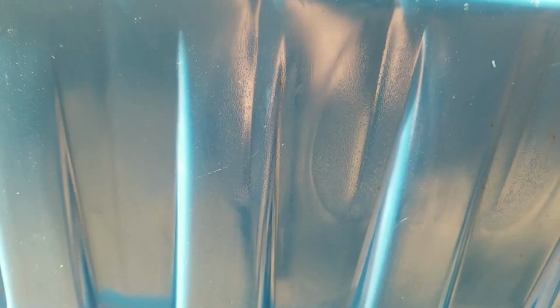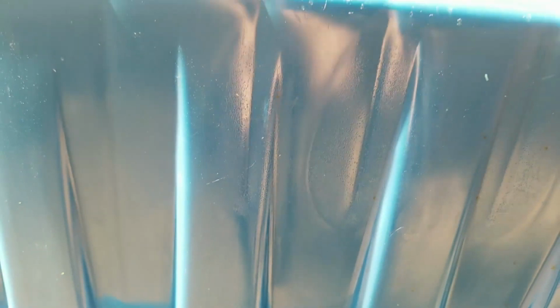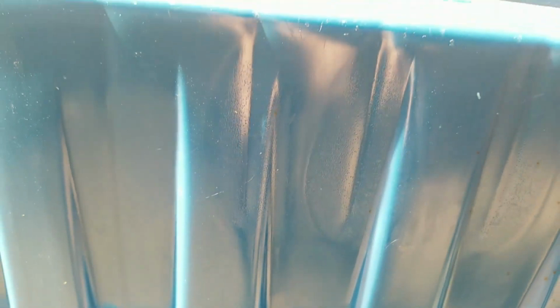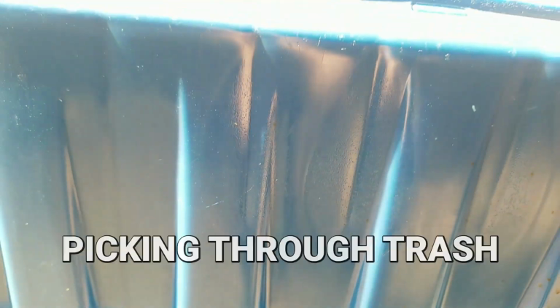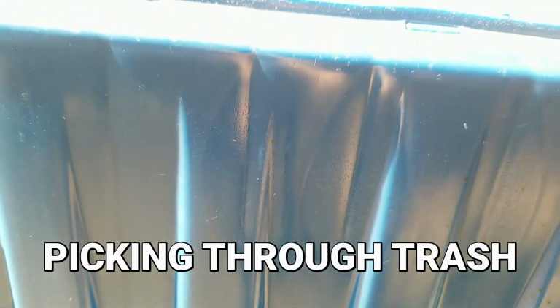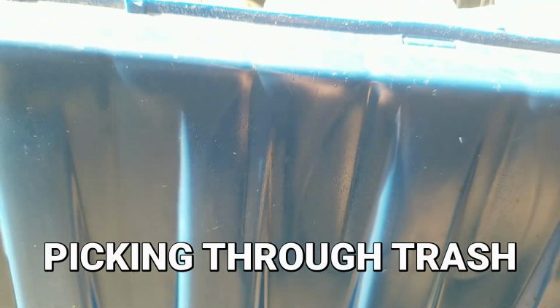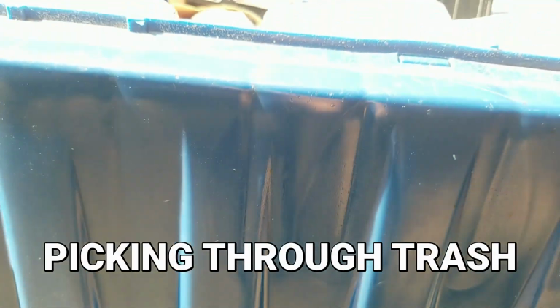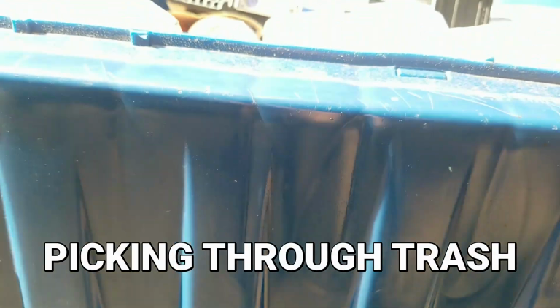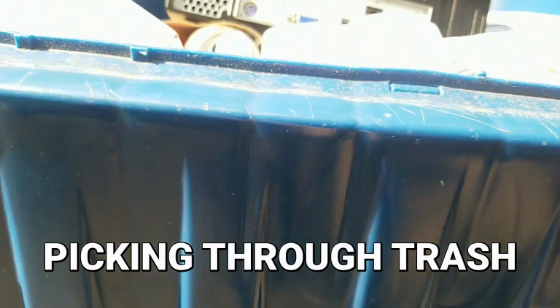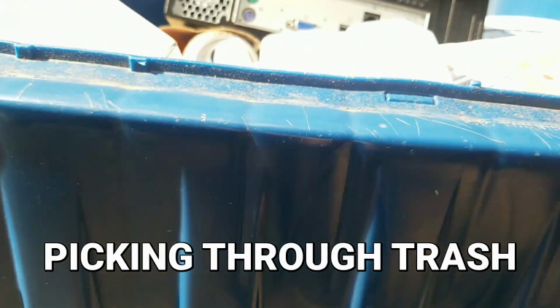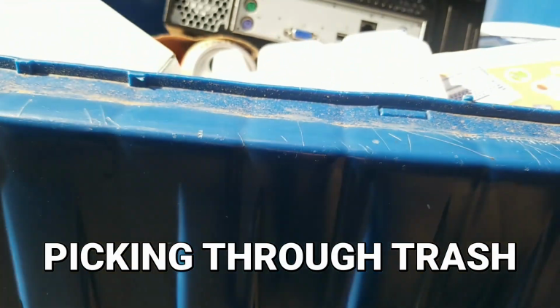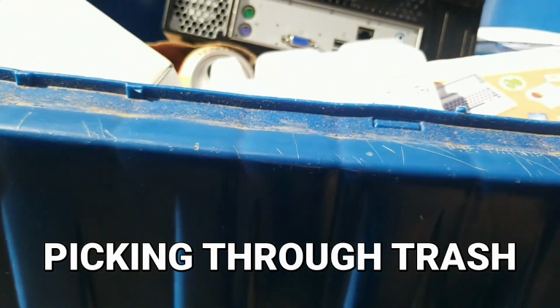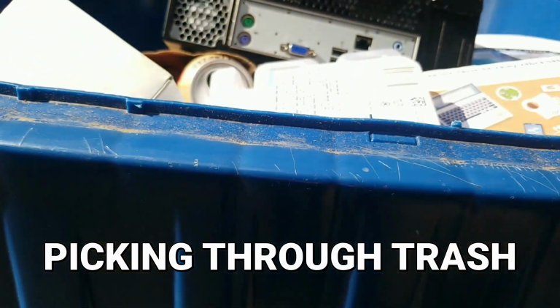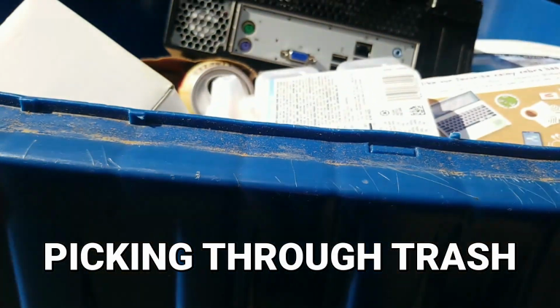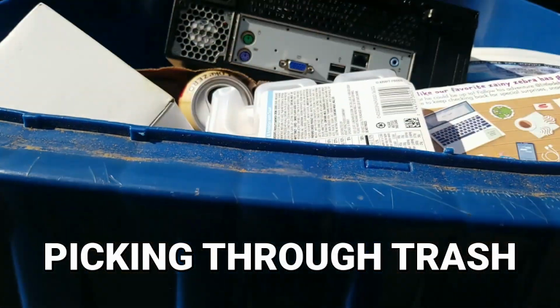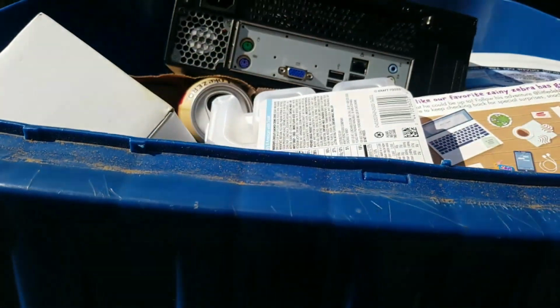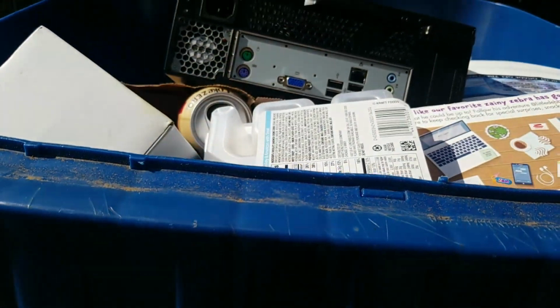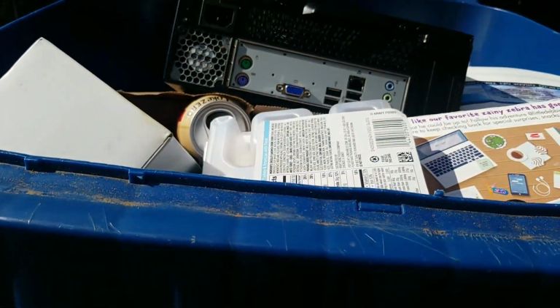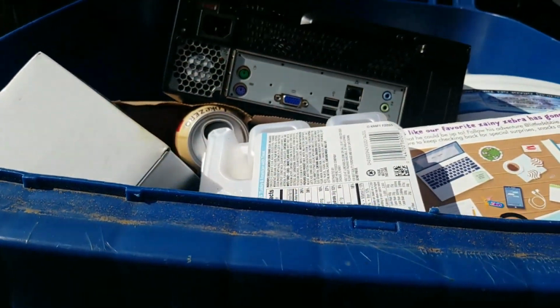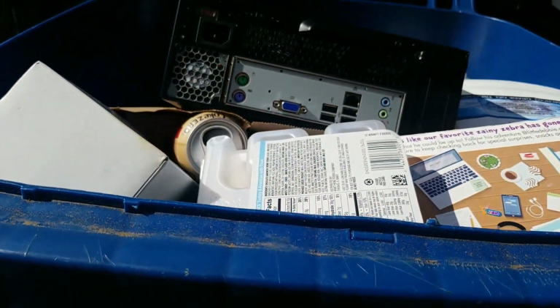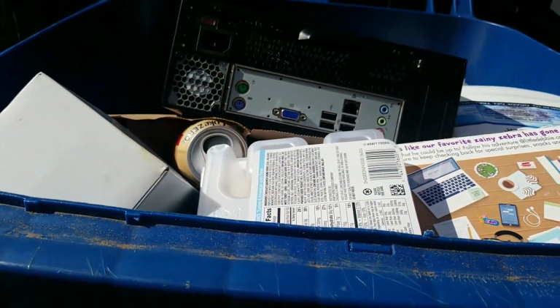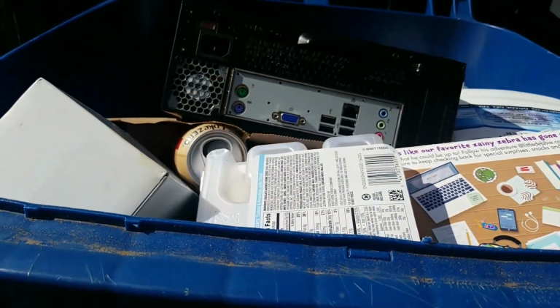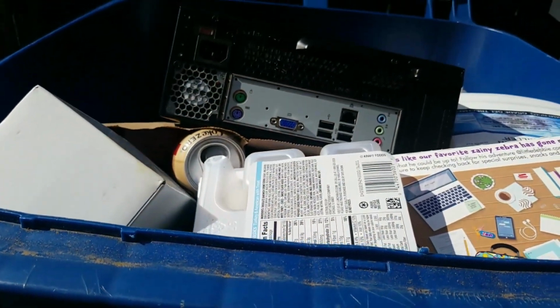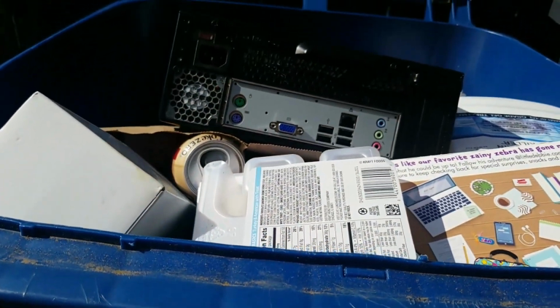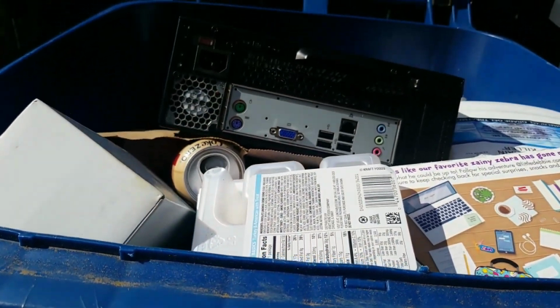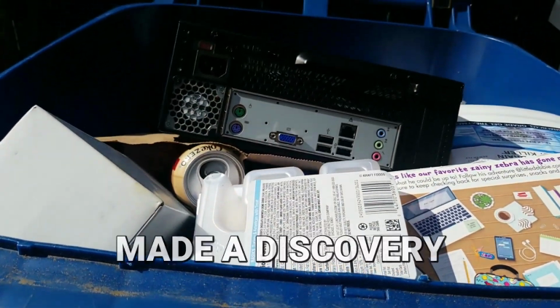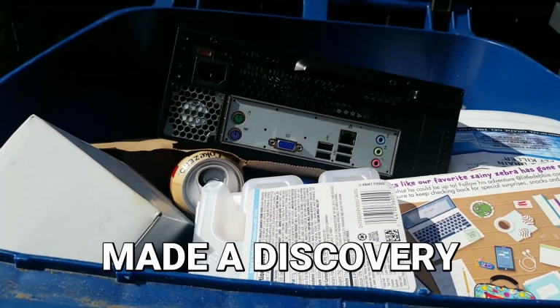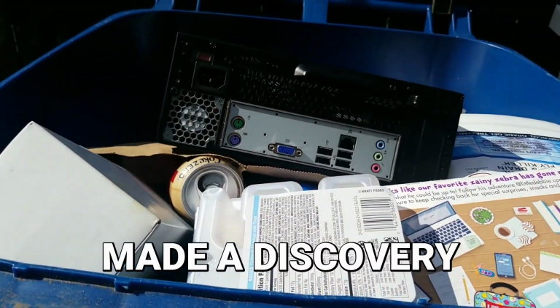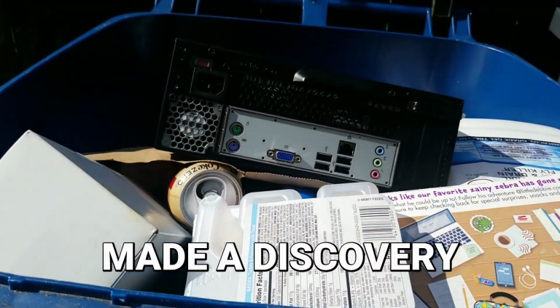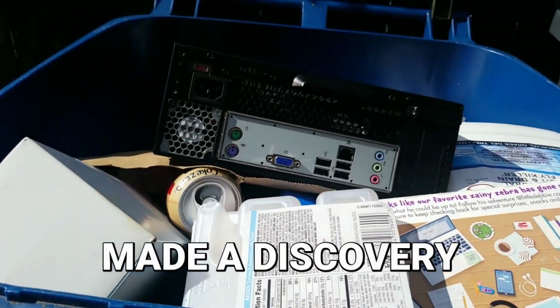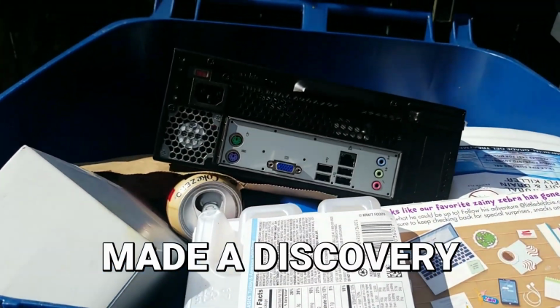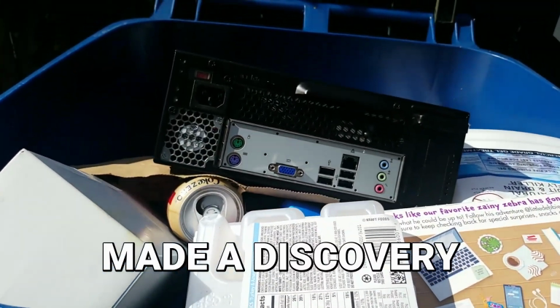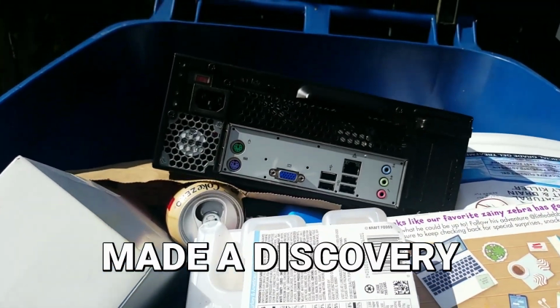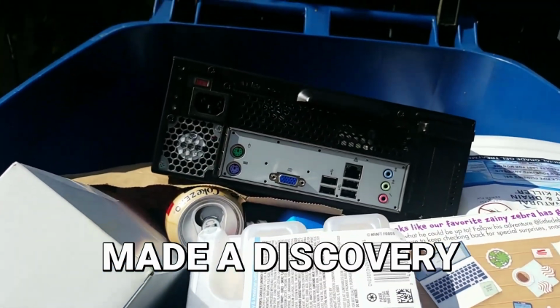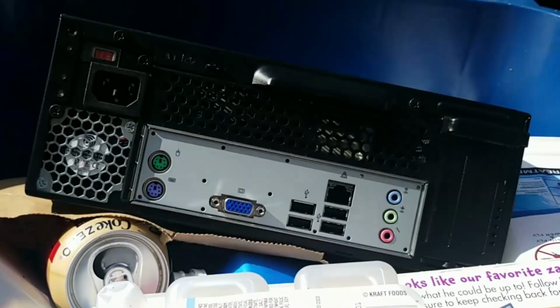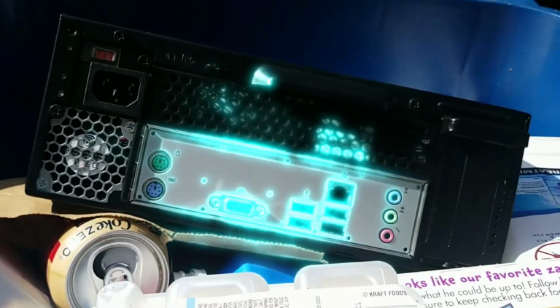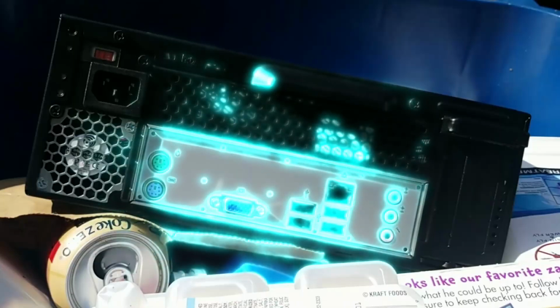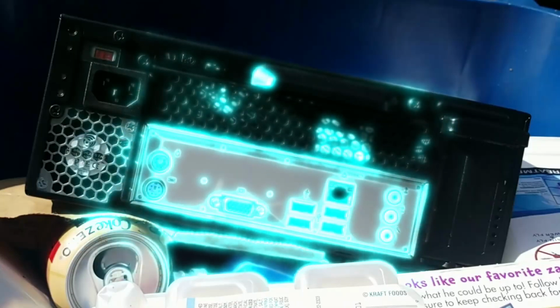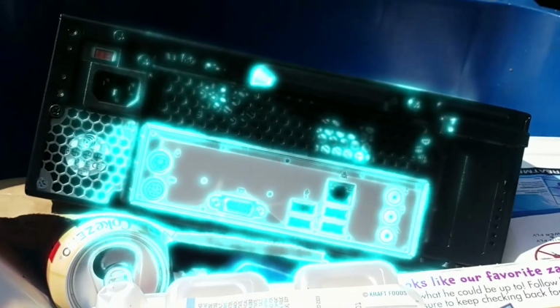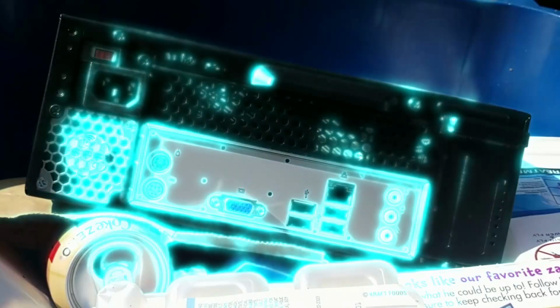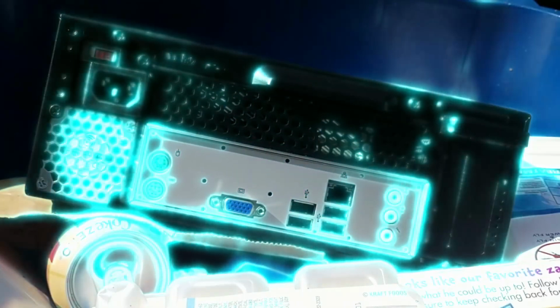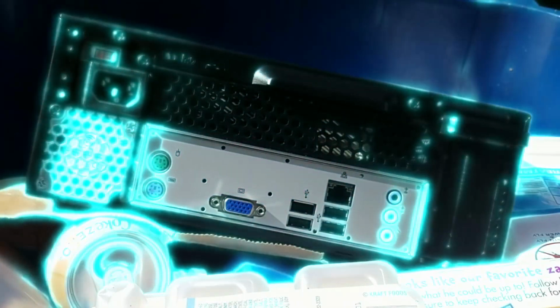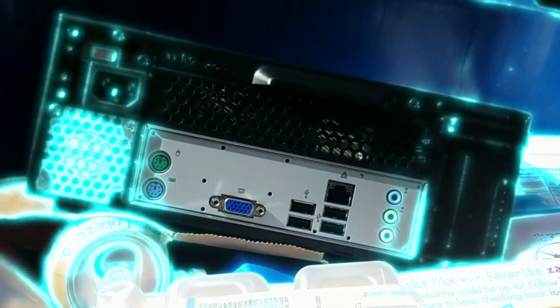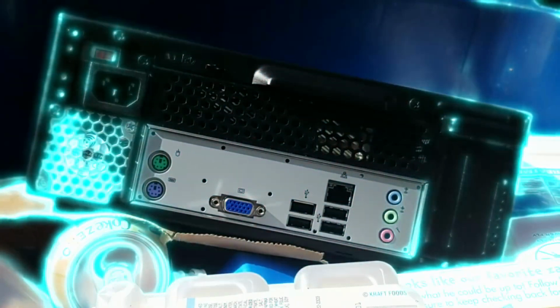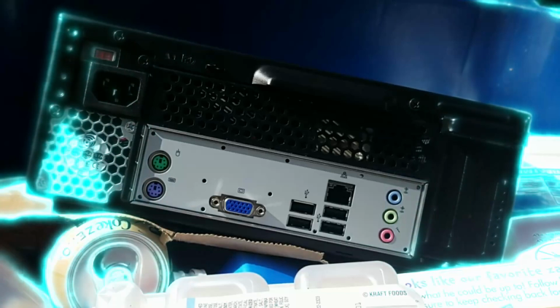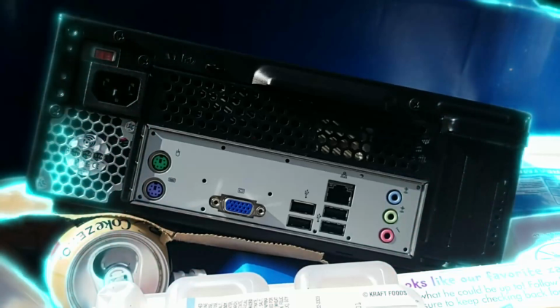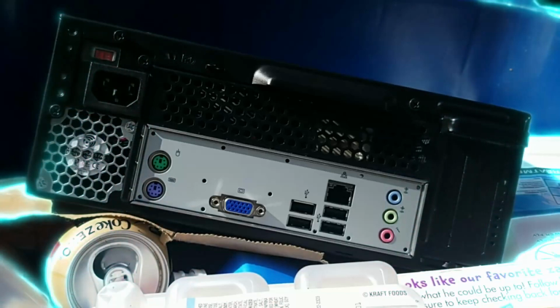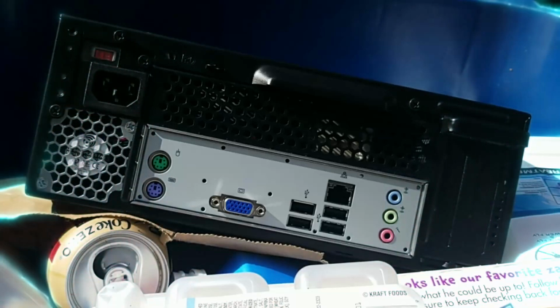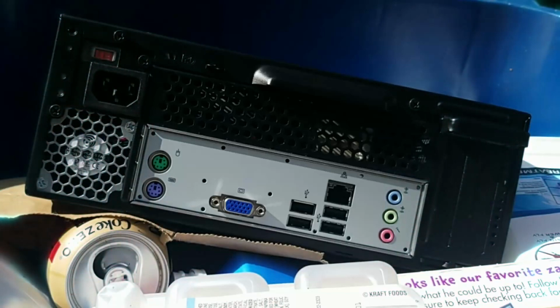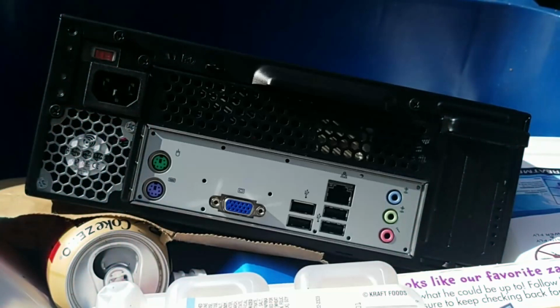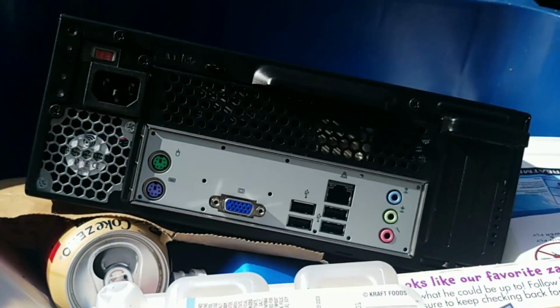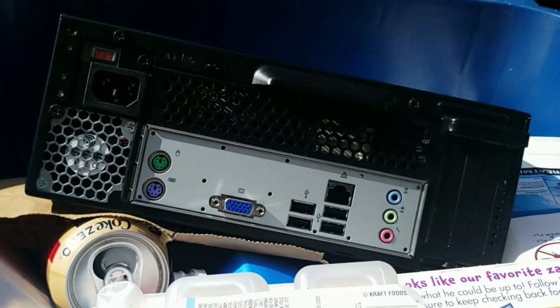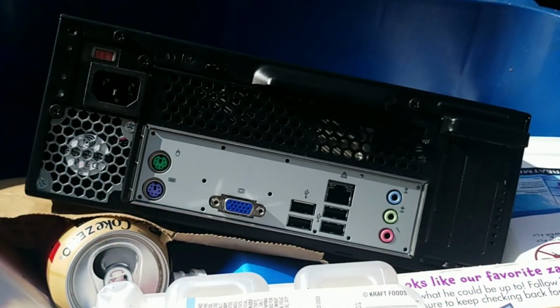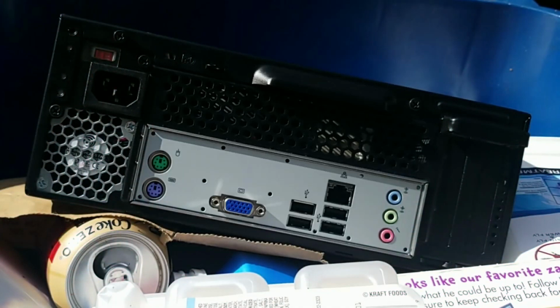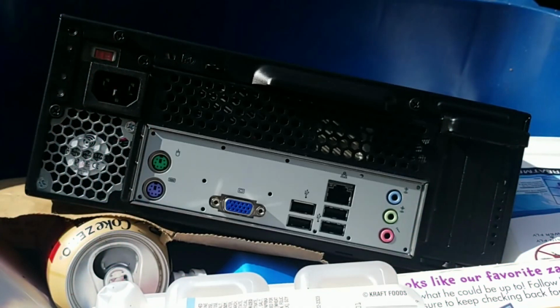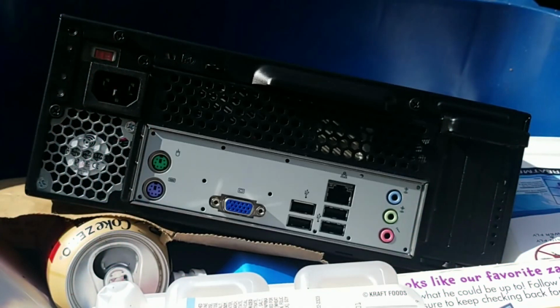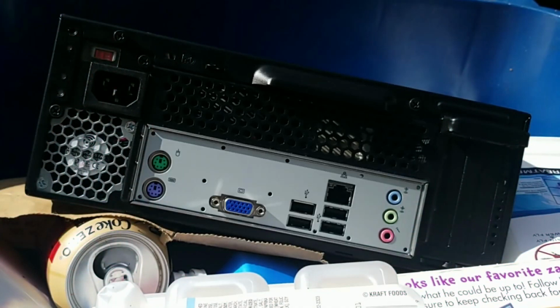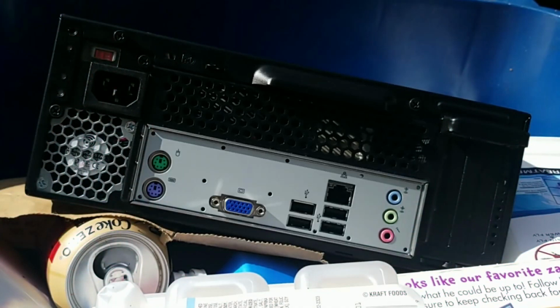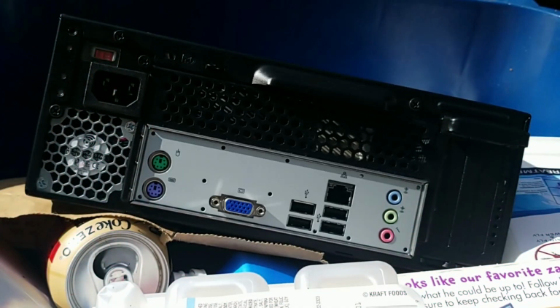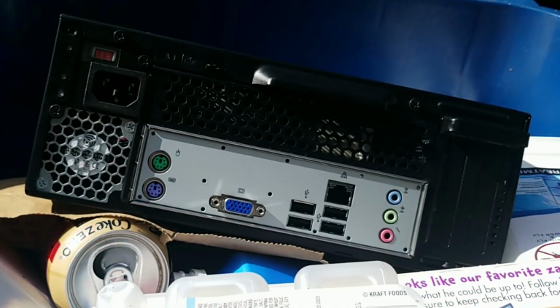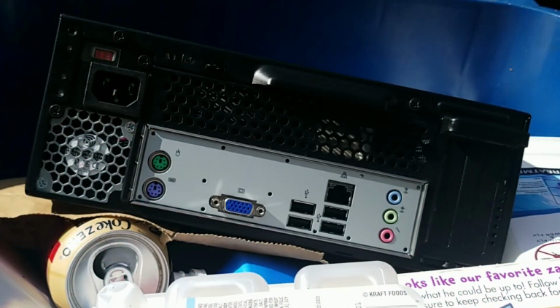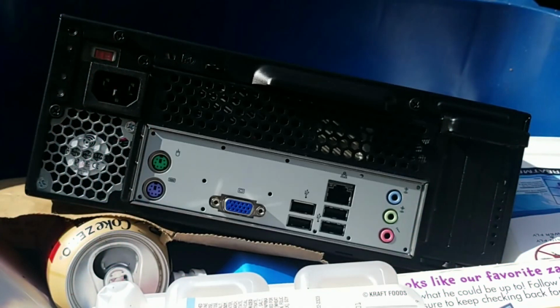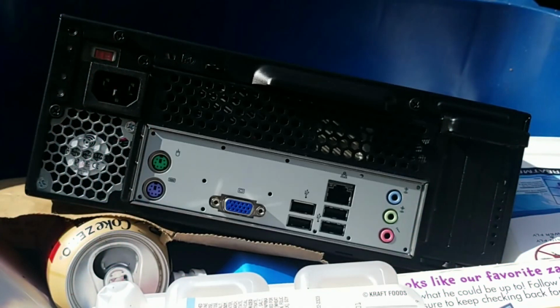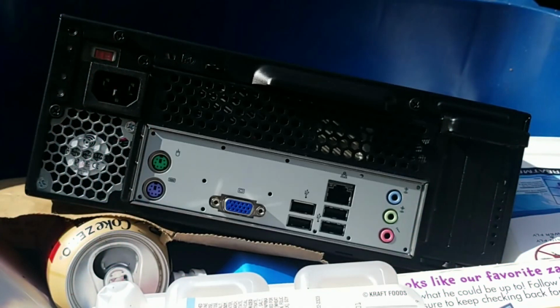I was picking through the trash yesterday, as I often do, and I made a discovery. Free computer? I'll take it.